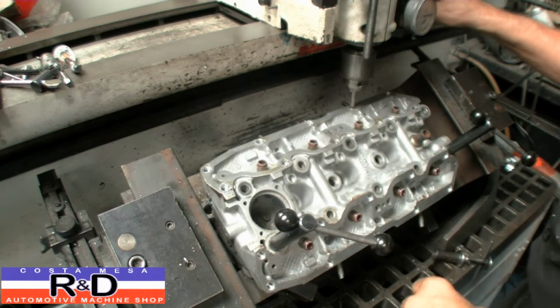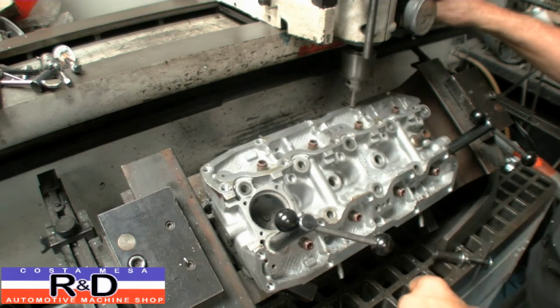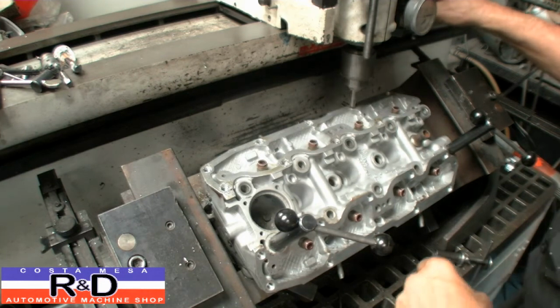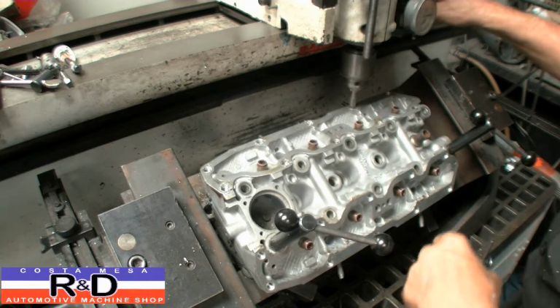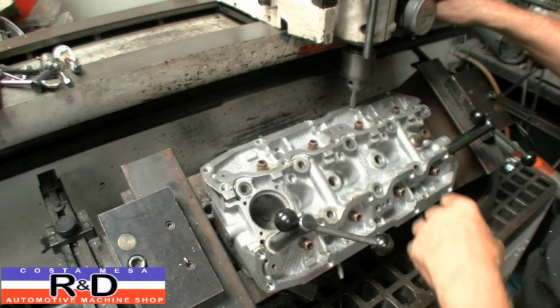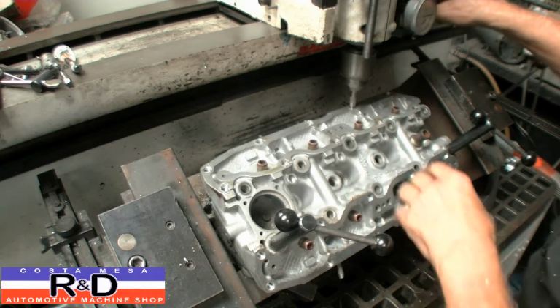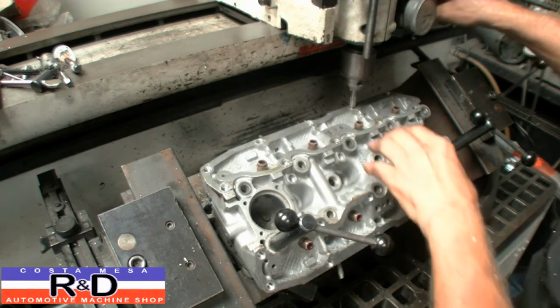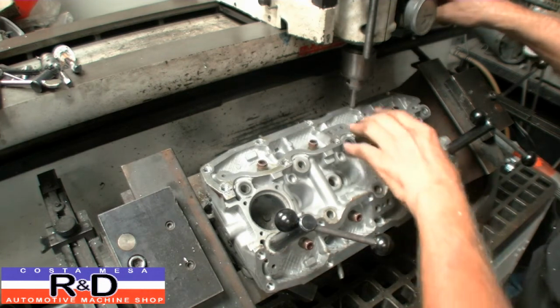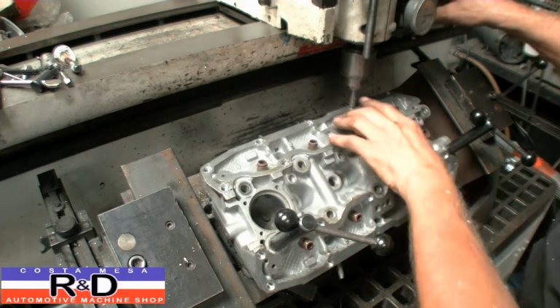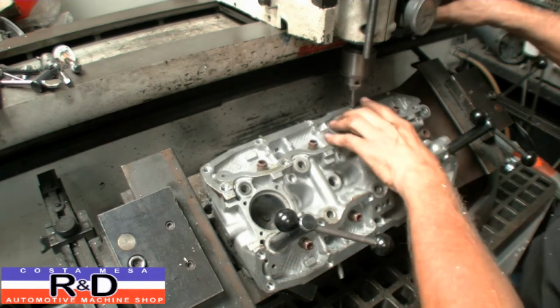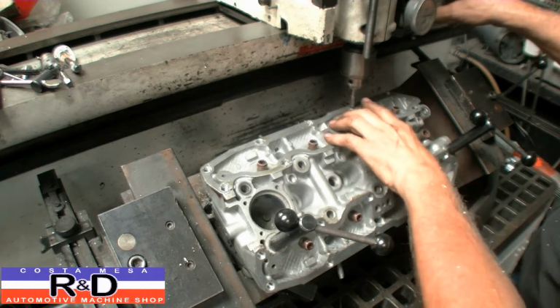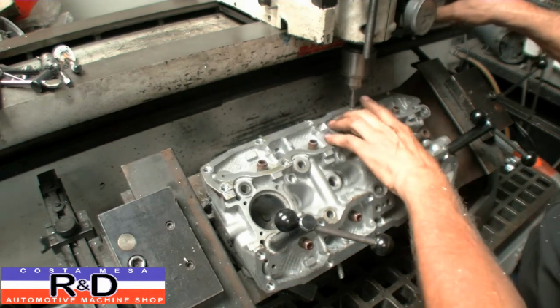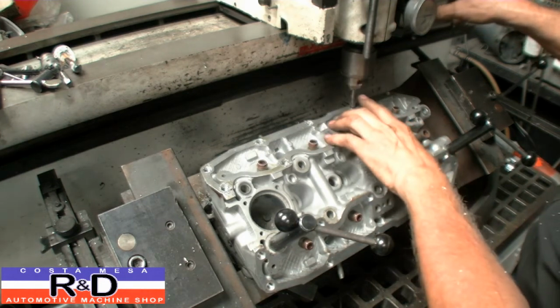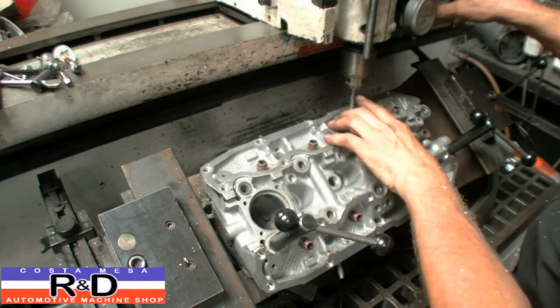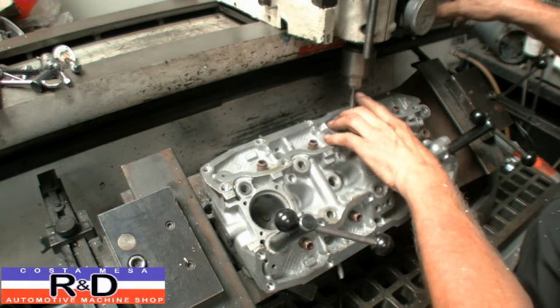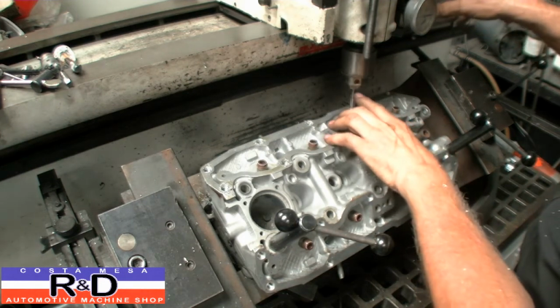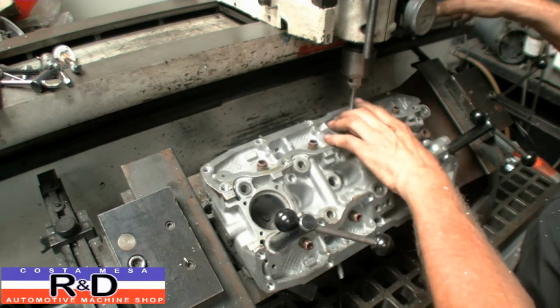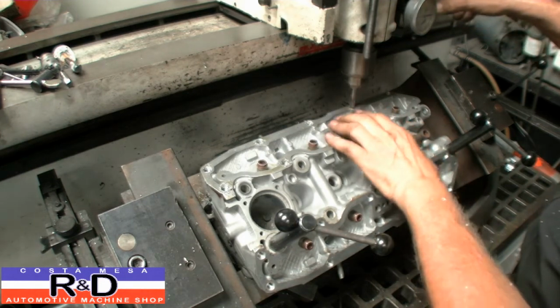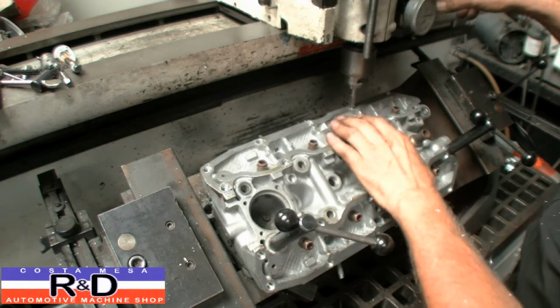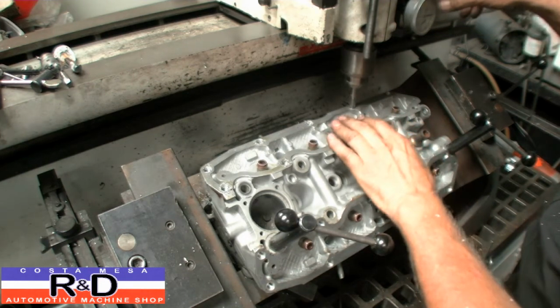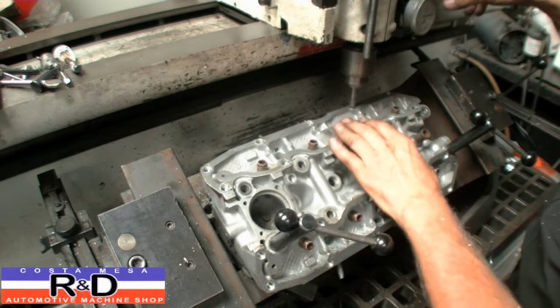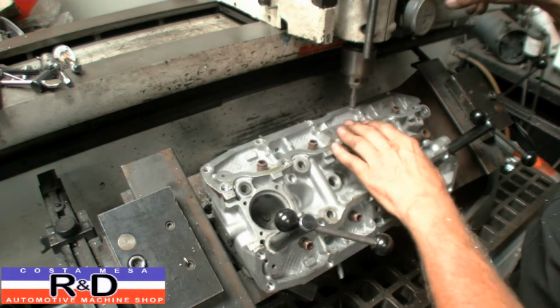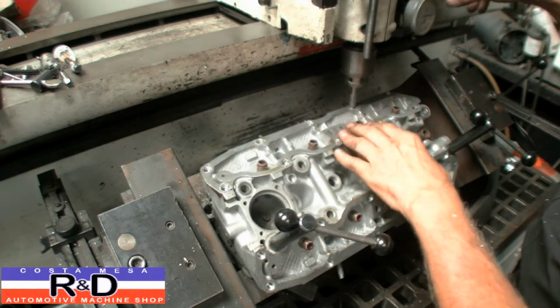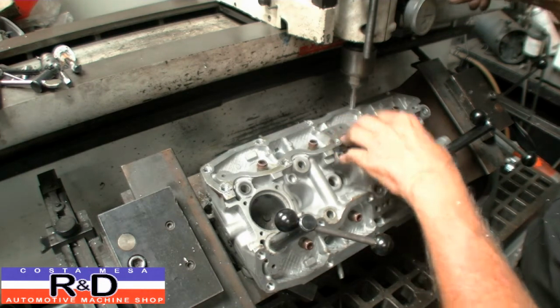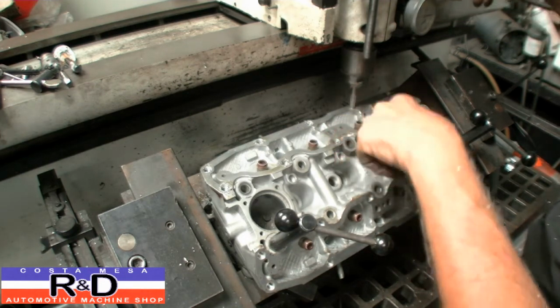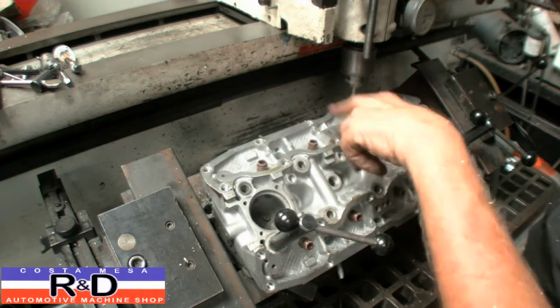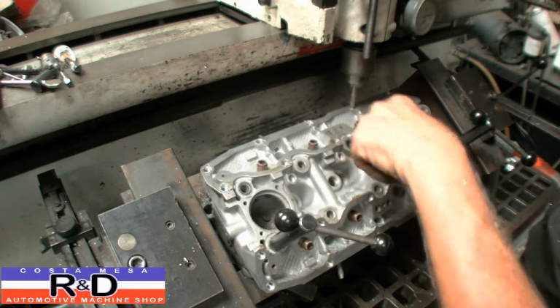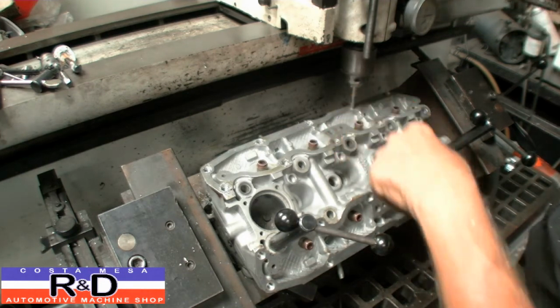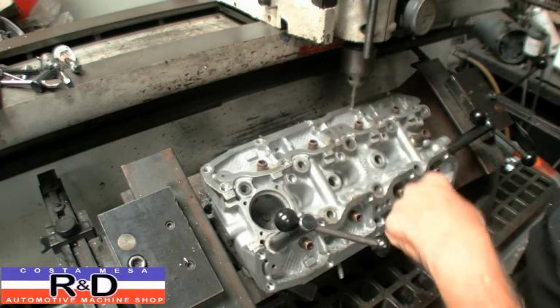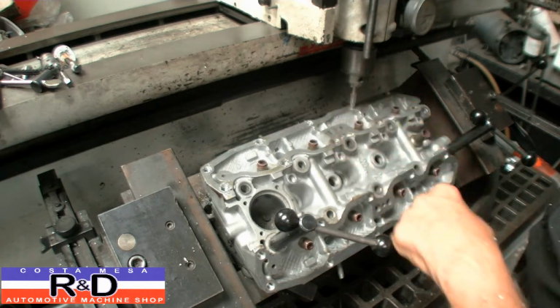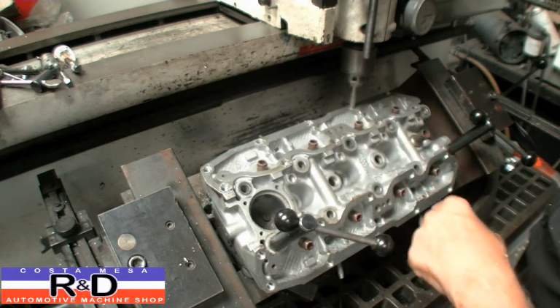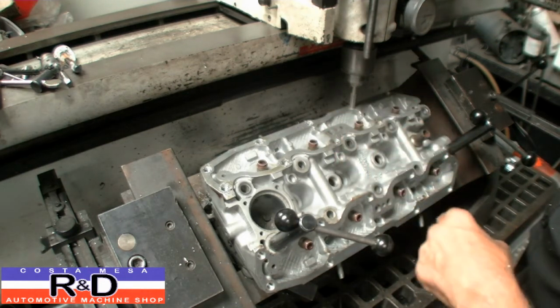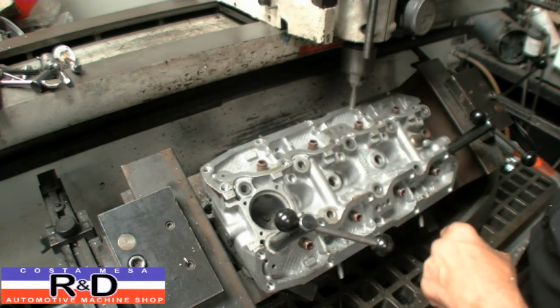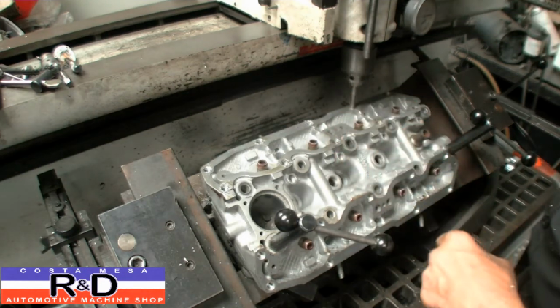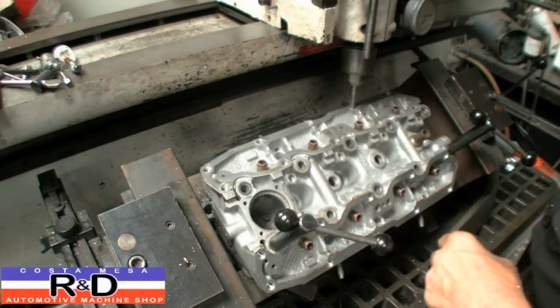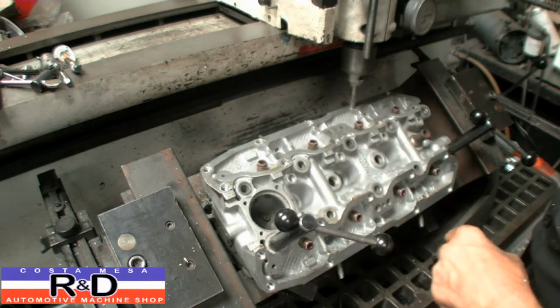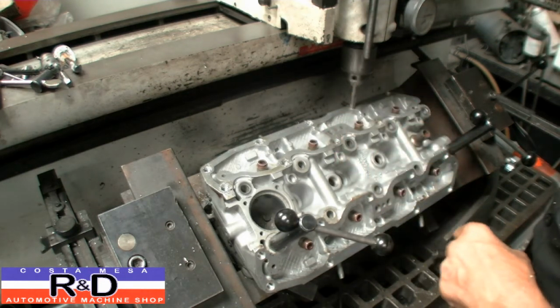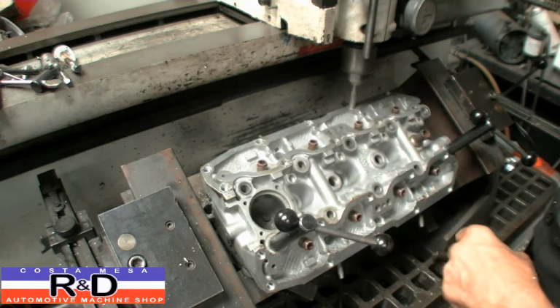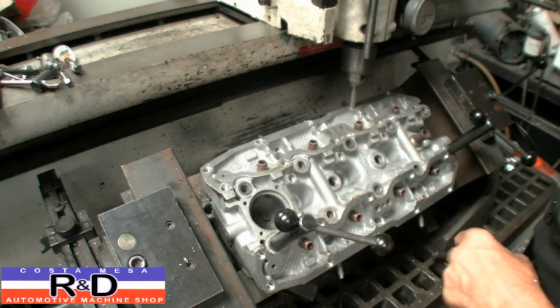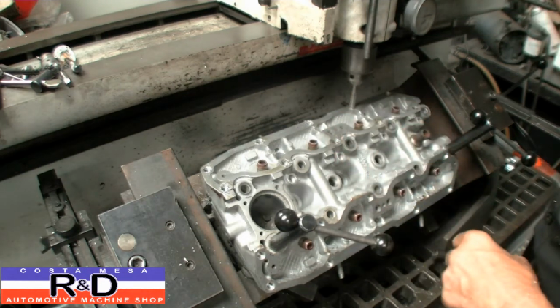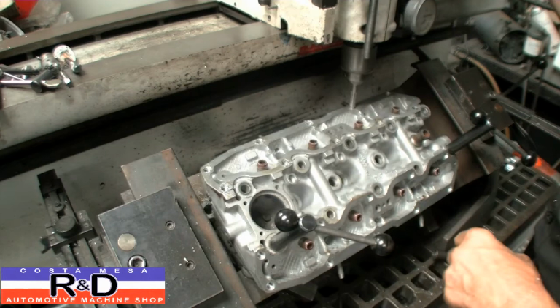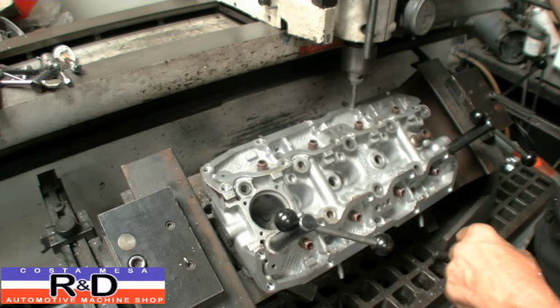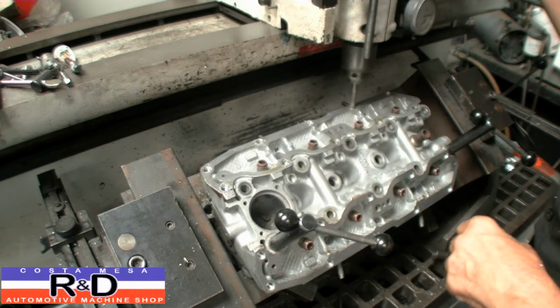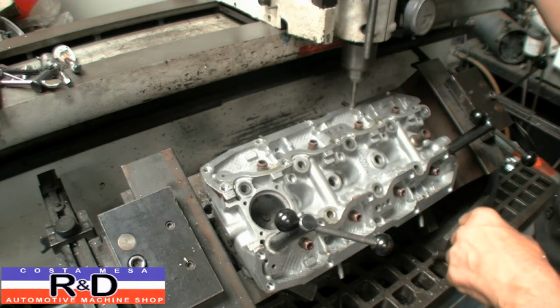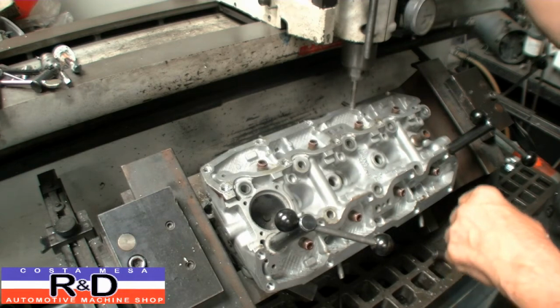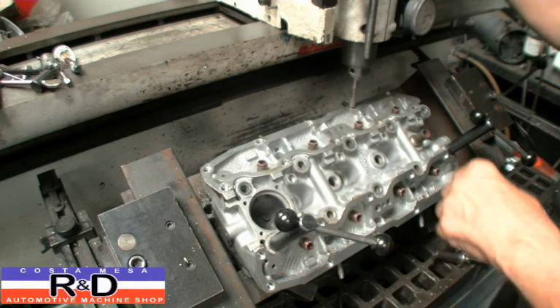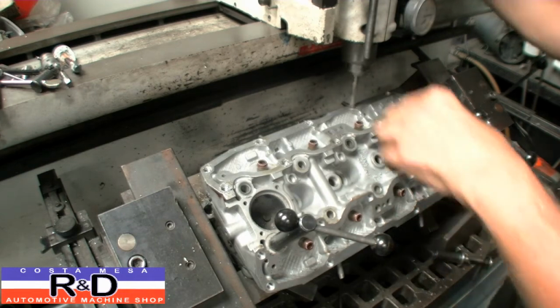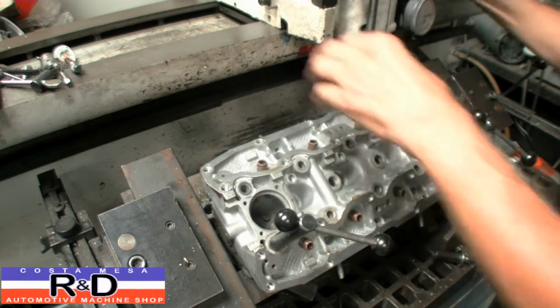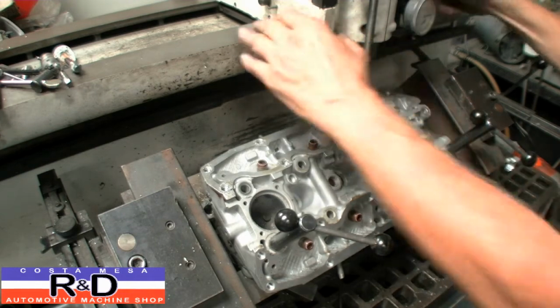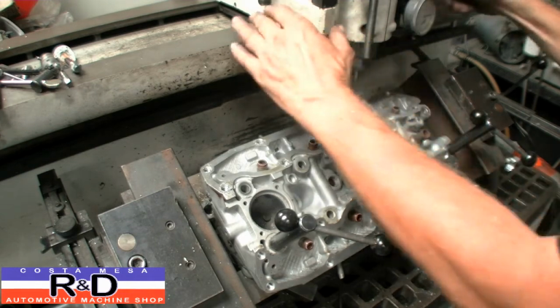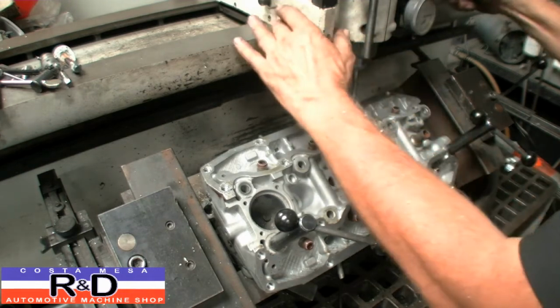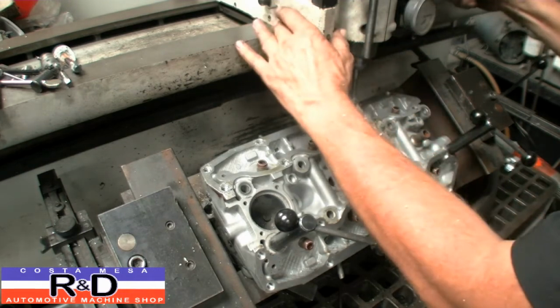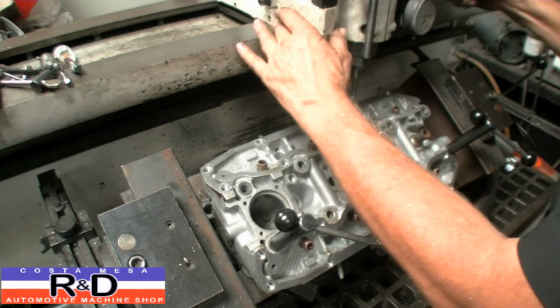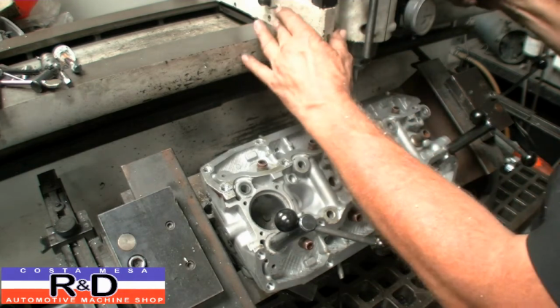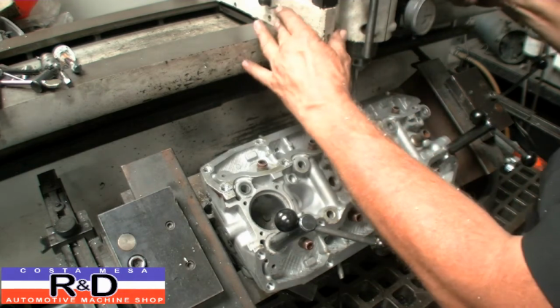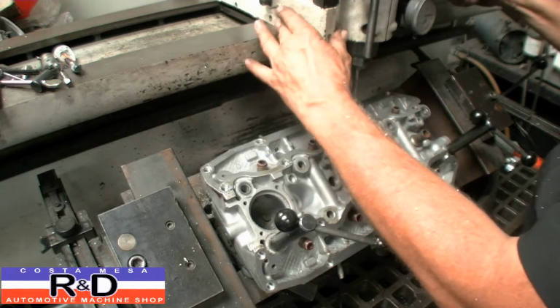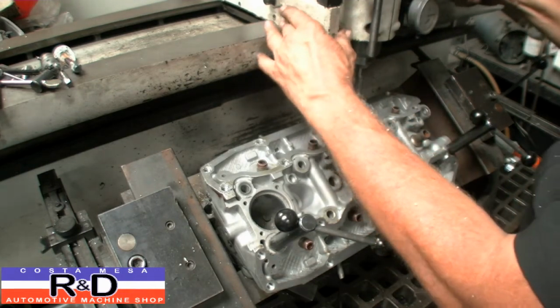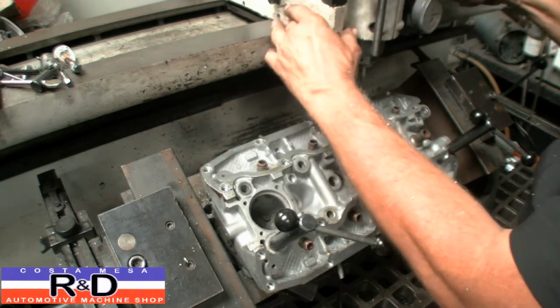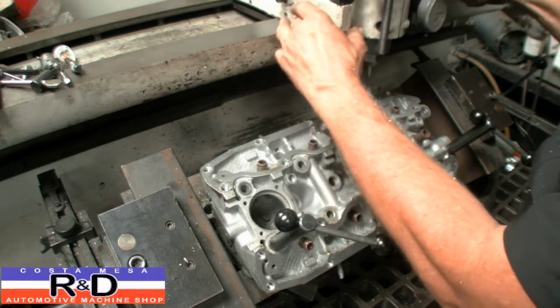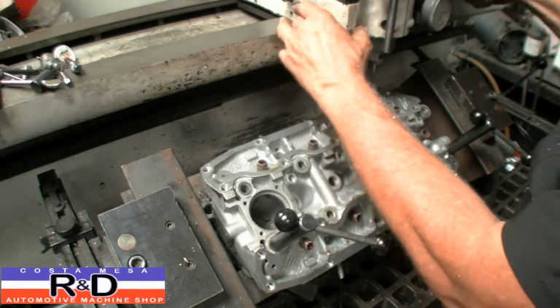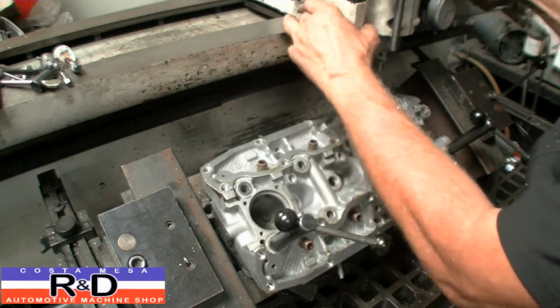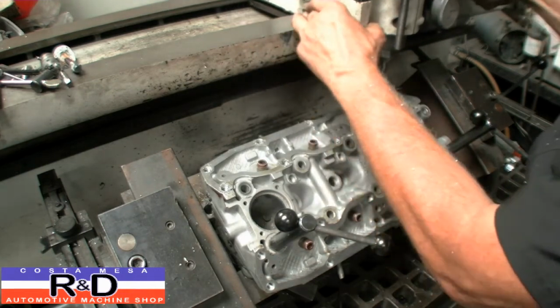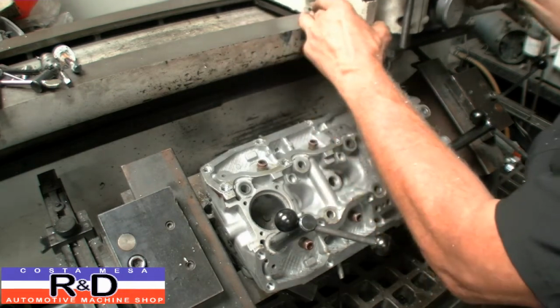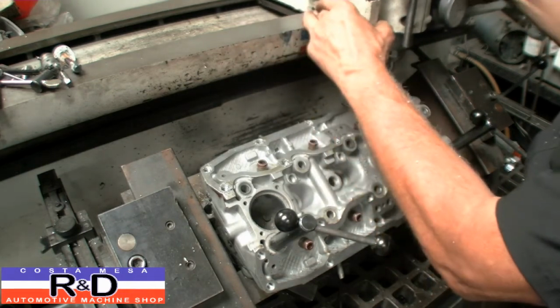If you keep the tap tight in the chuck, it'll spin out the threads that you just cut. So you want it to spin a little bit.